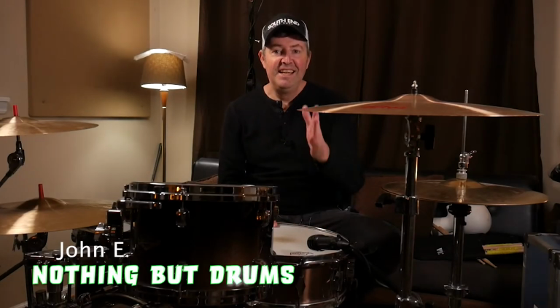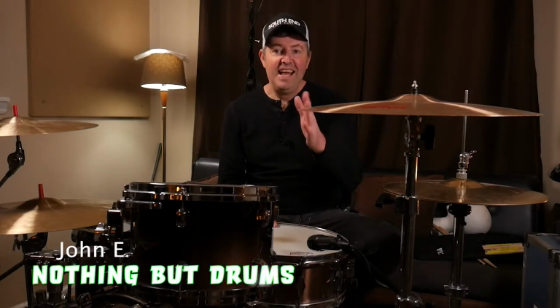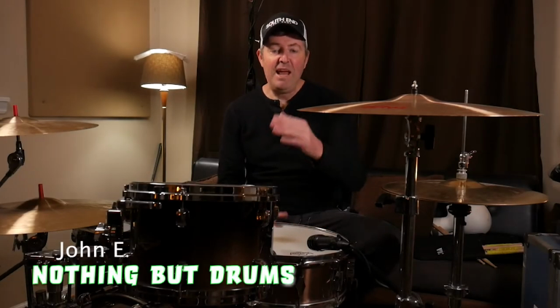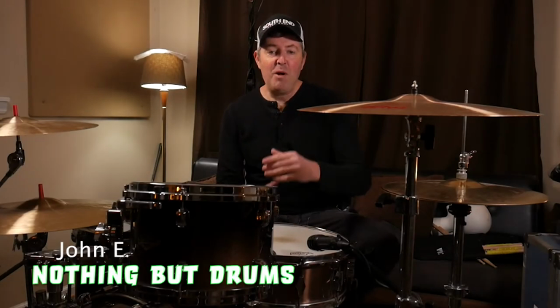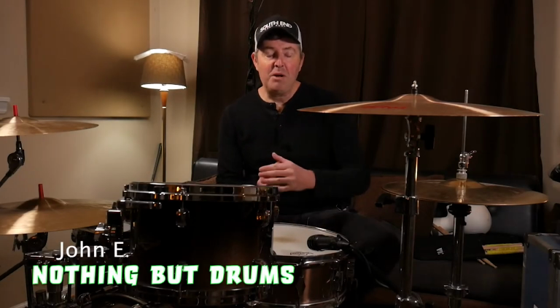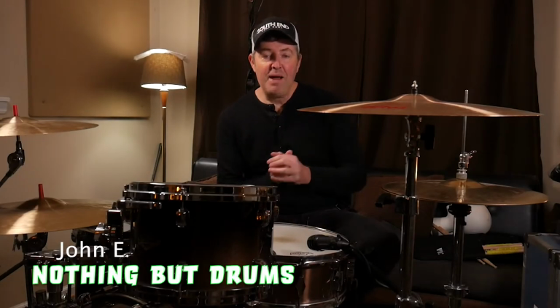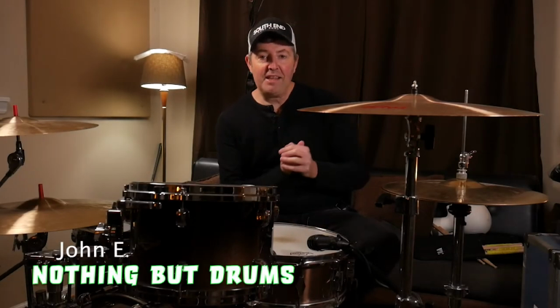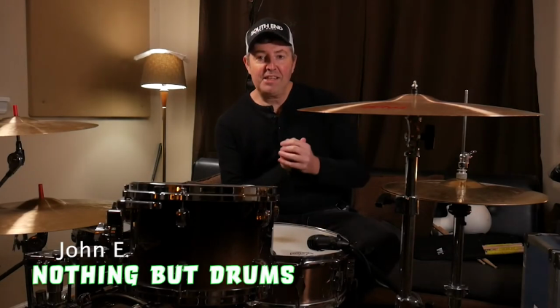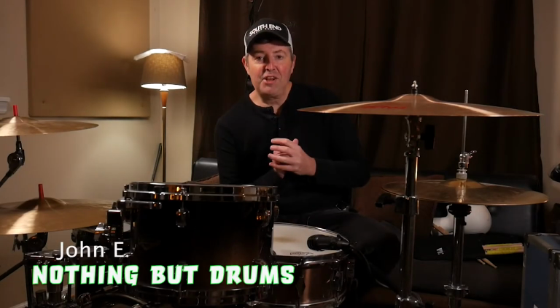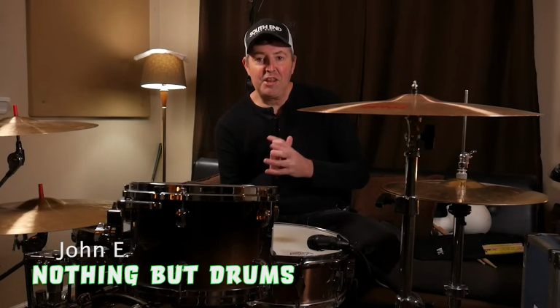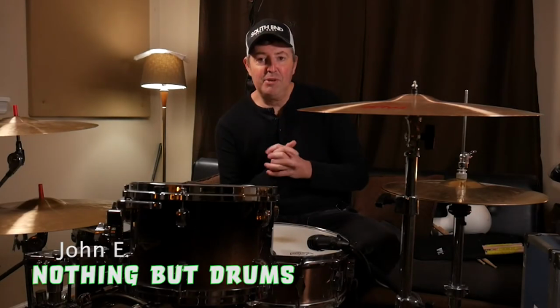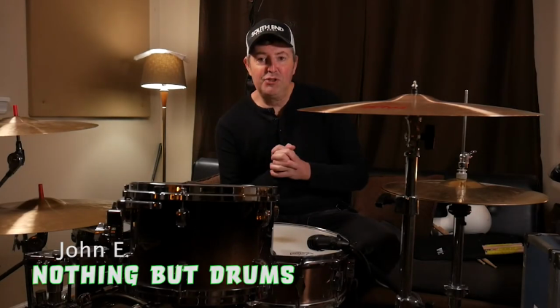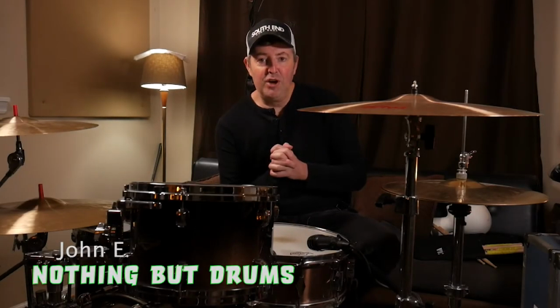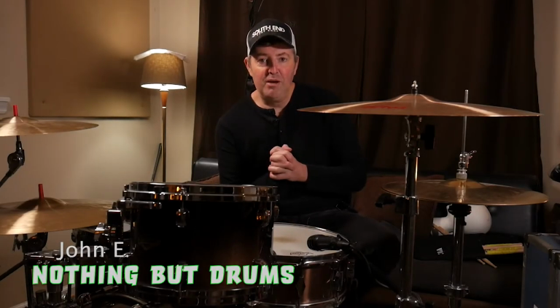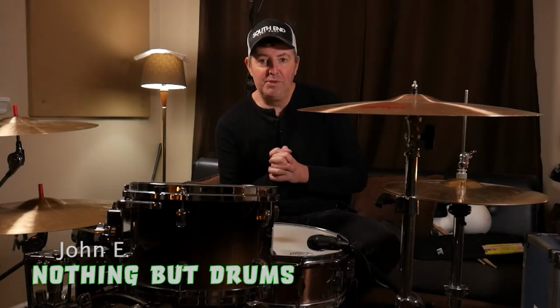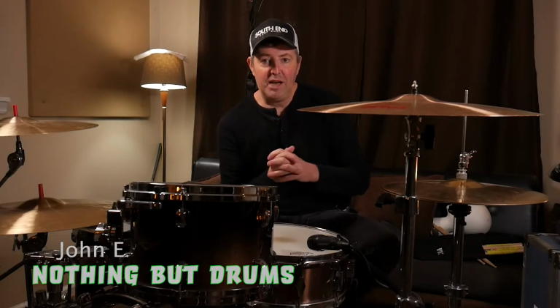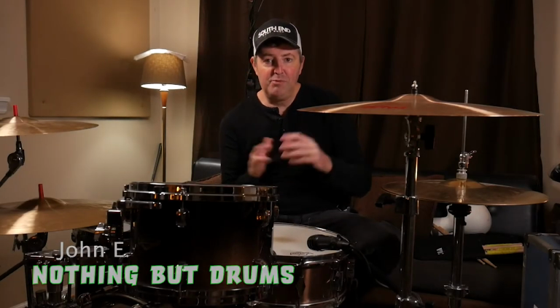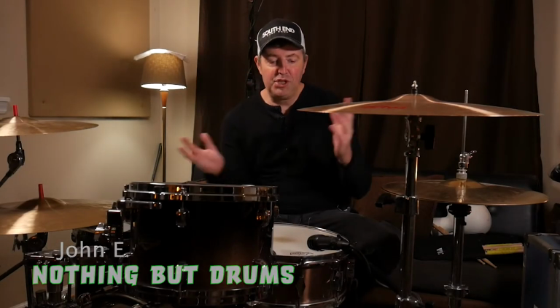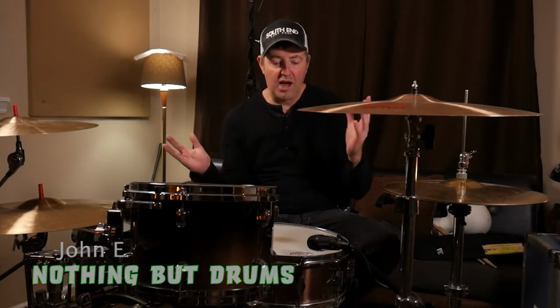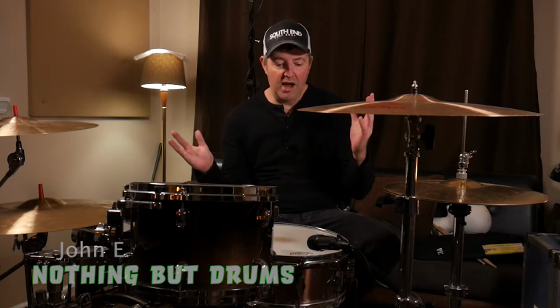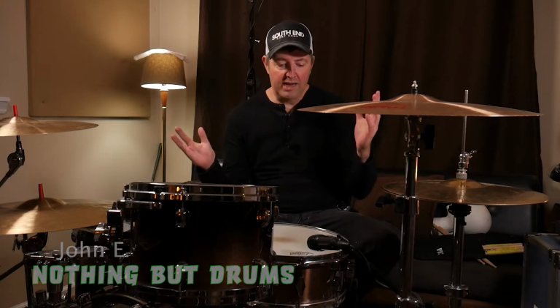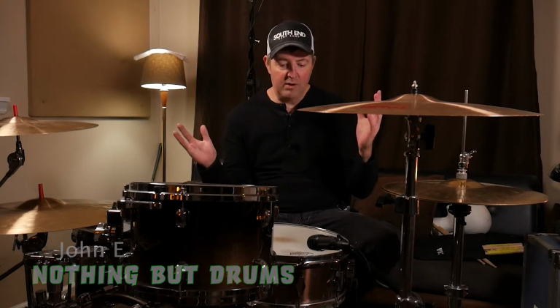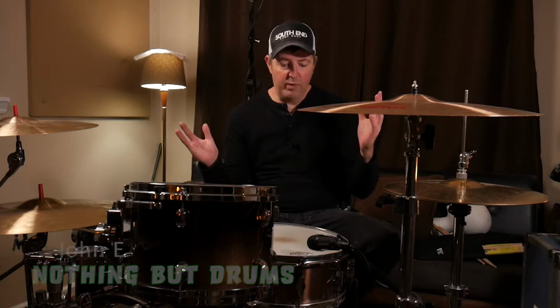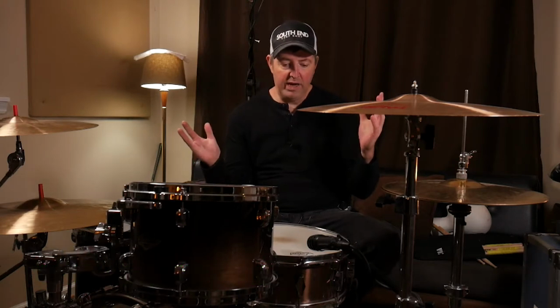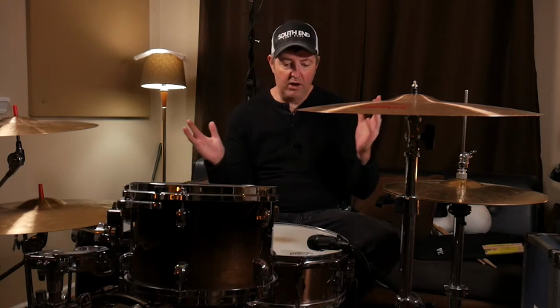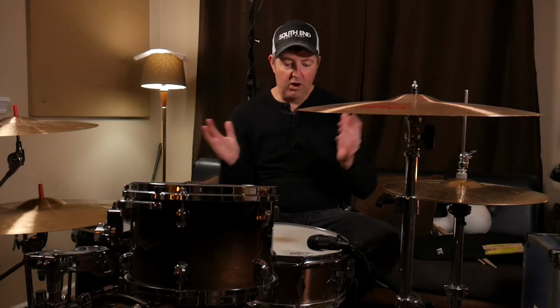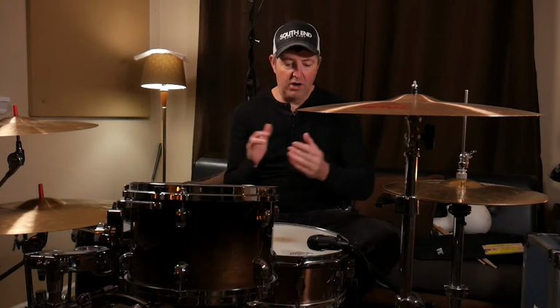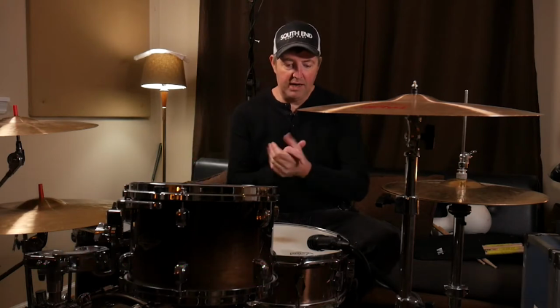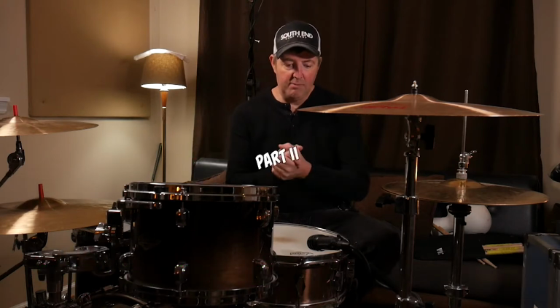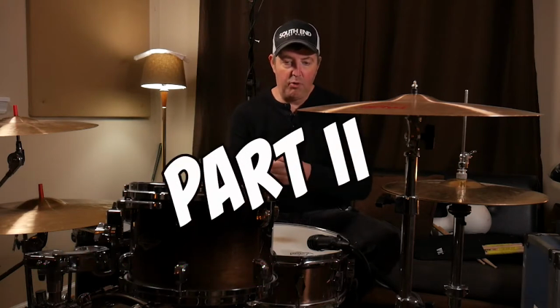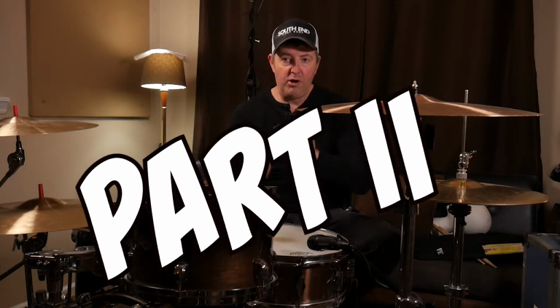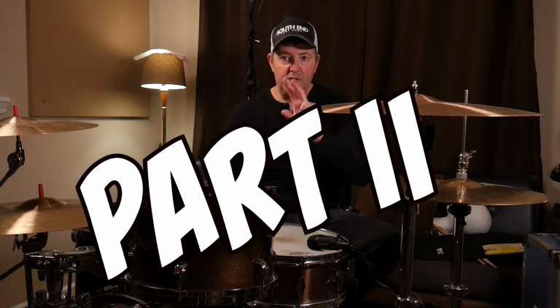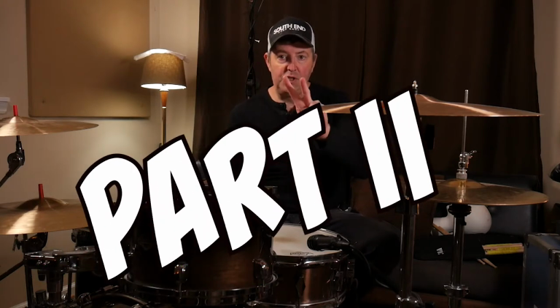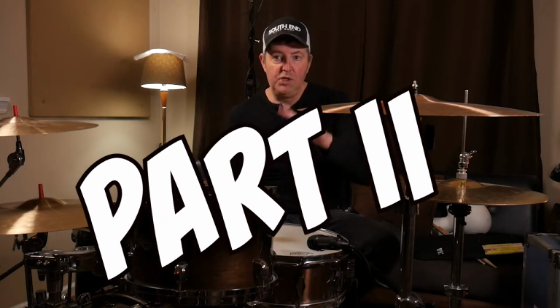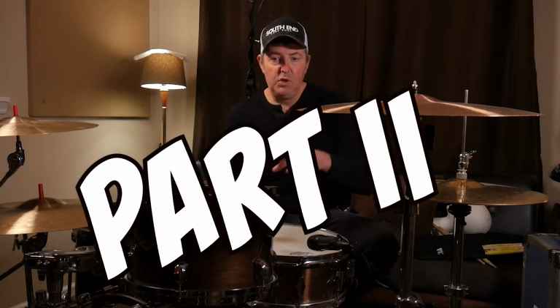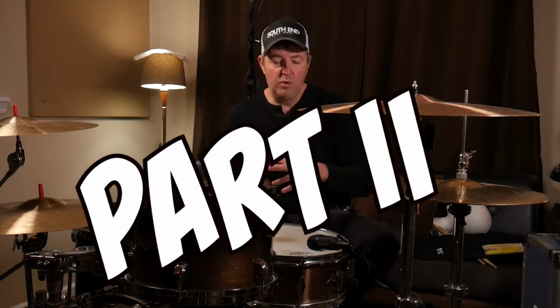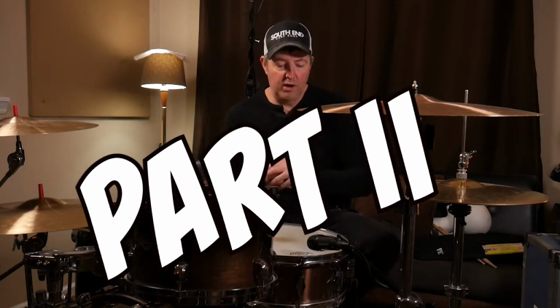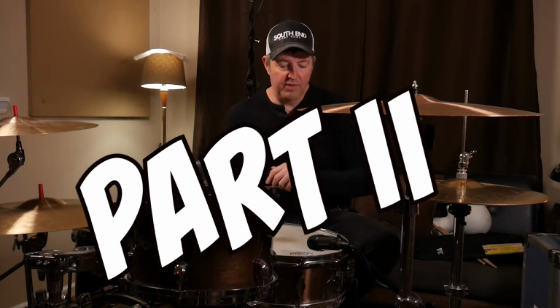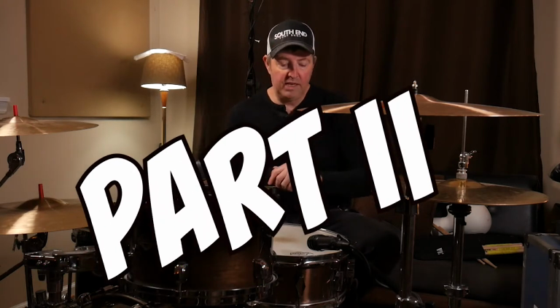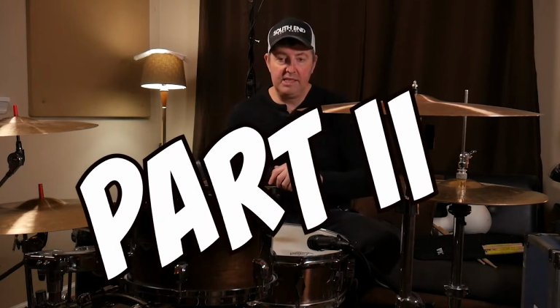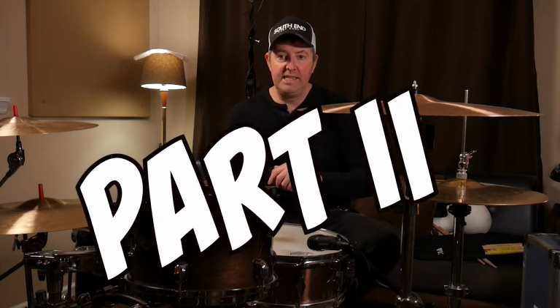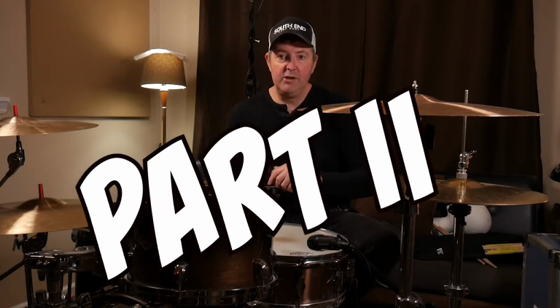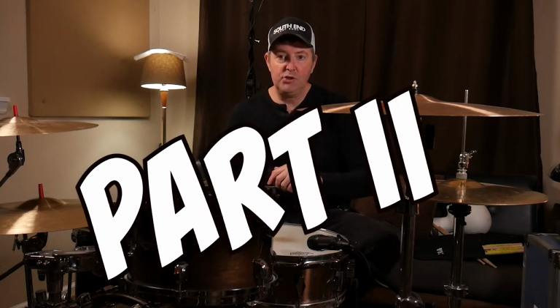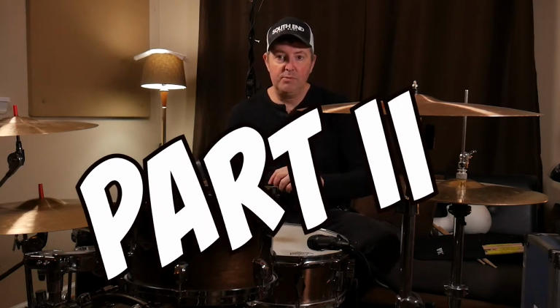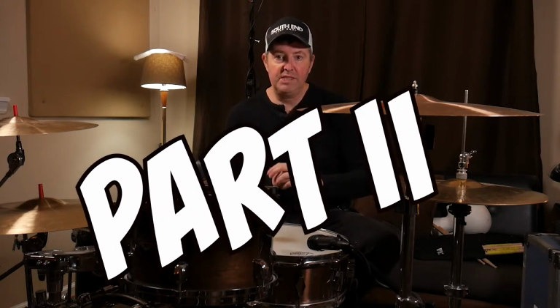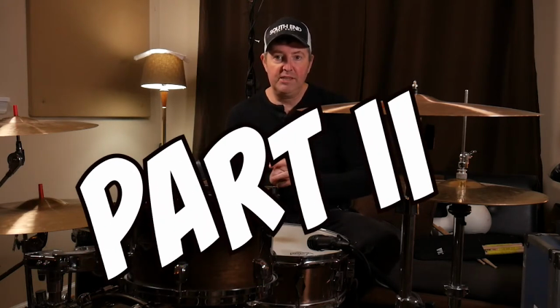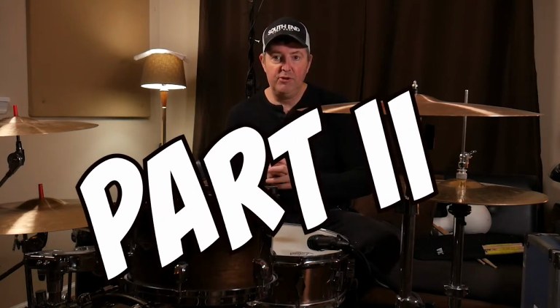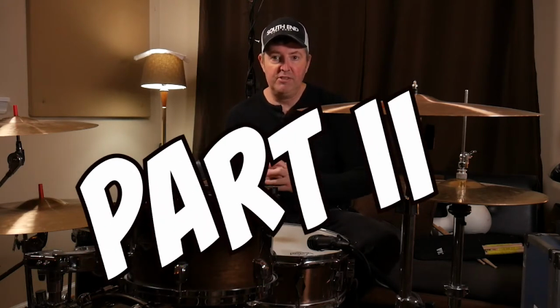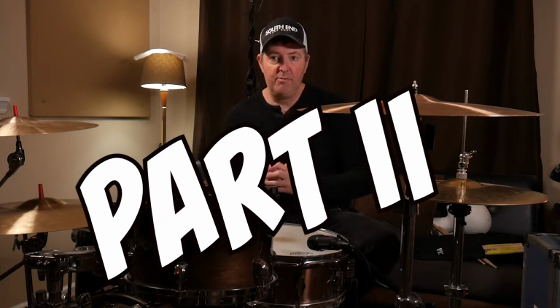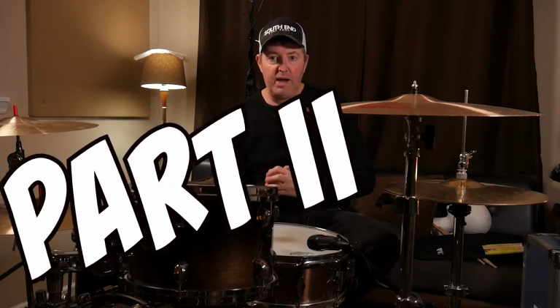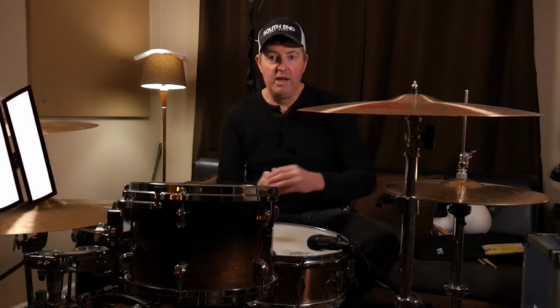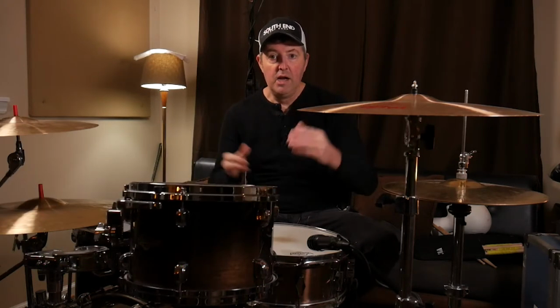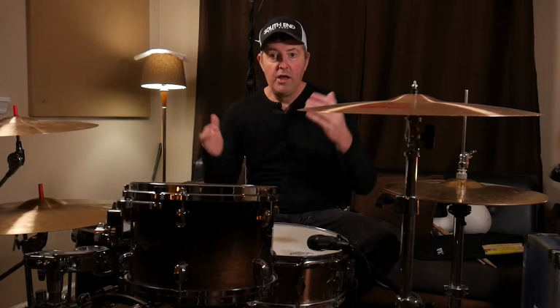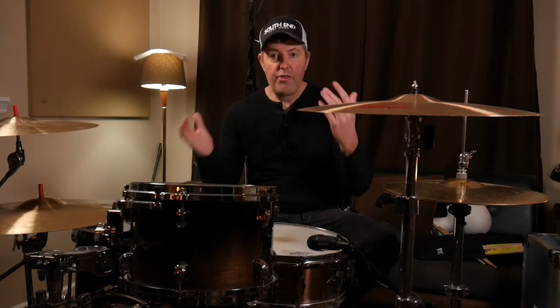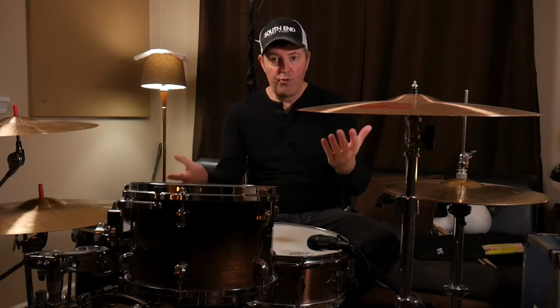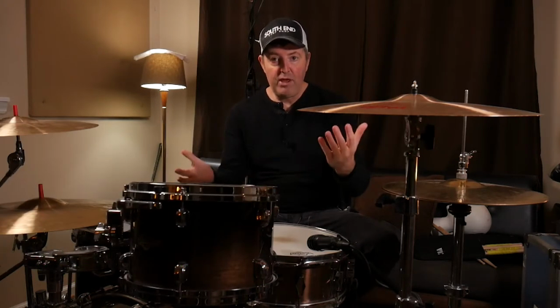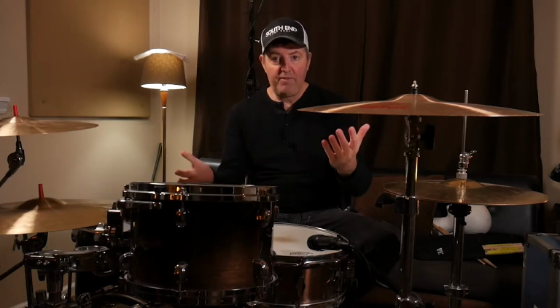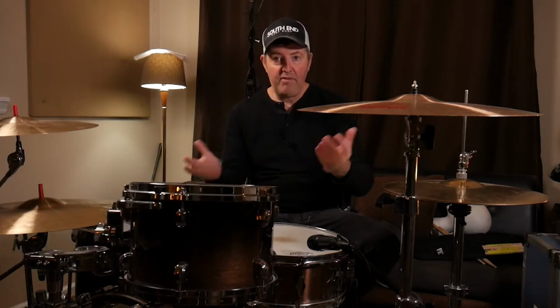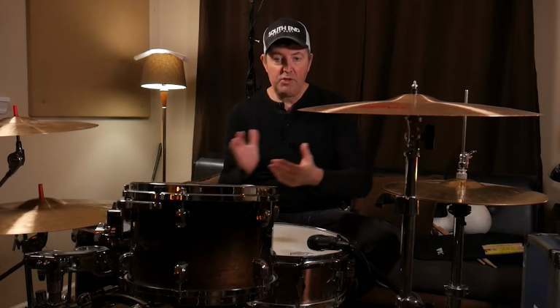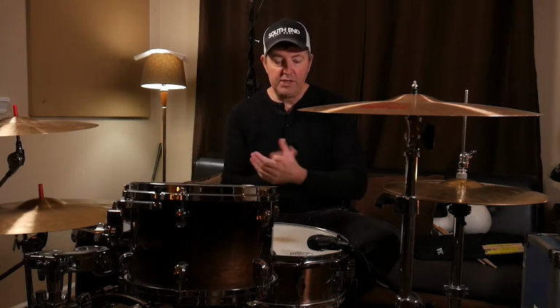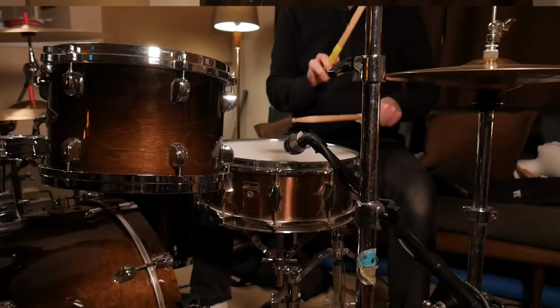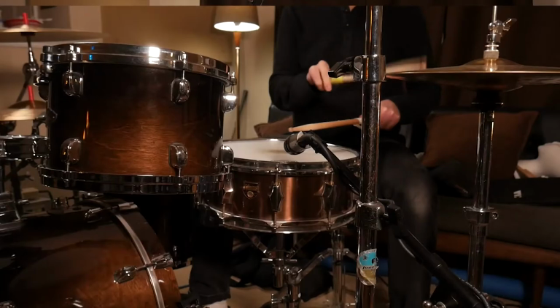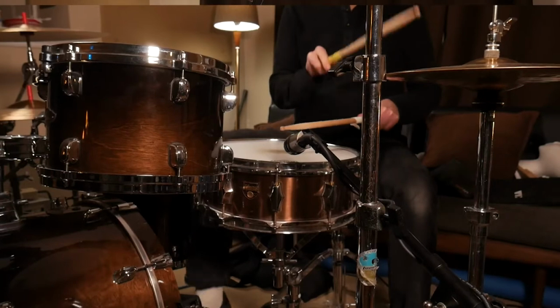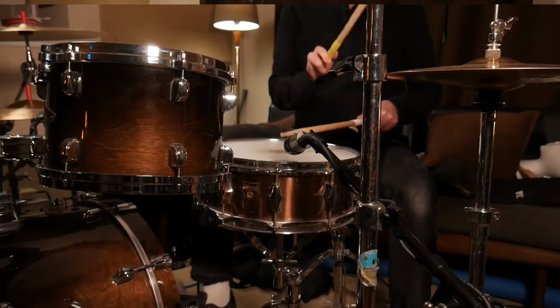Hey, welcome back. This is Nithama Drums. I'm John and we are in part two of the snare drum series of my three favorite snare drums.